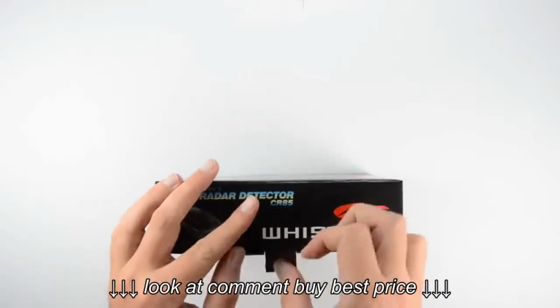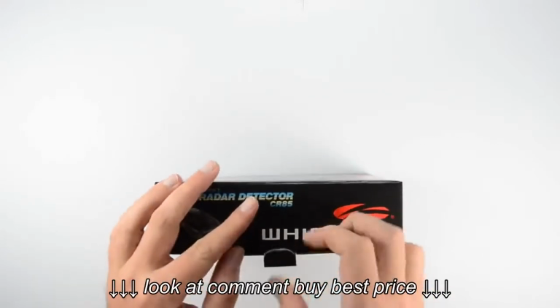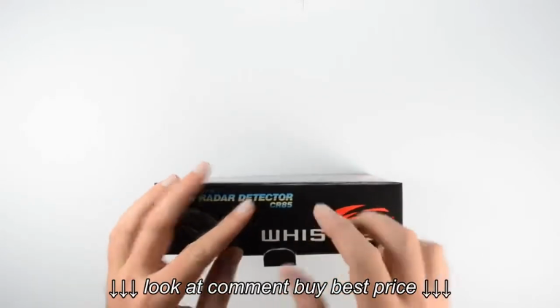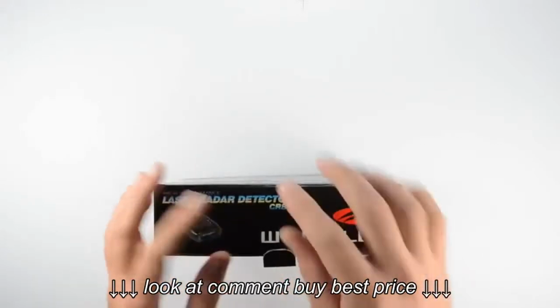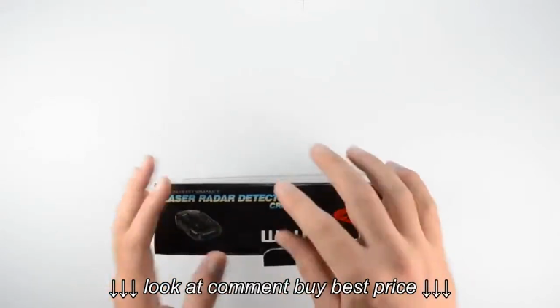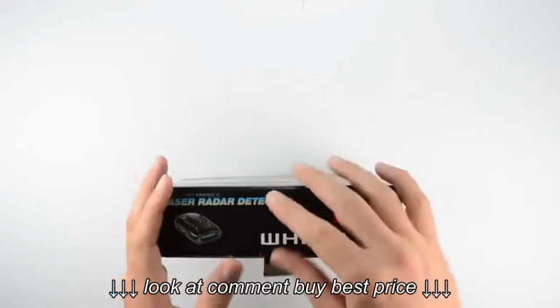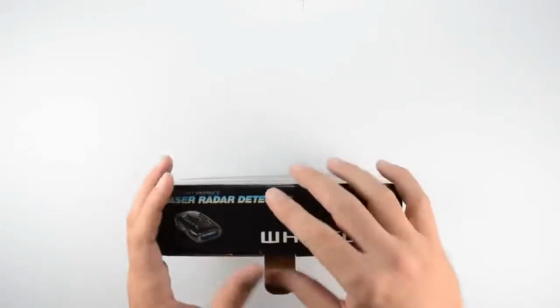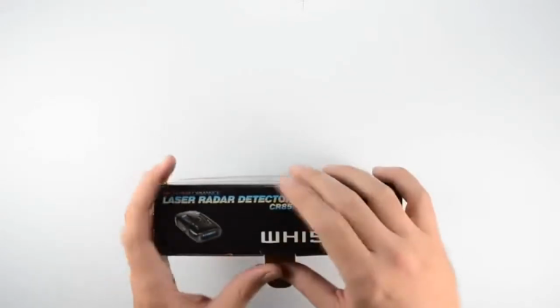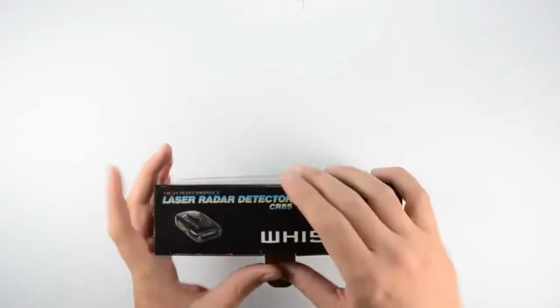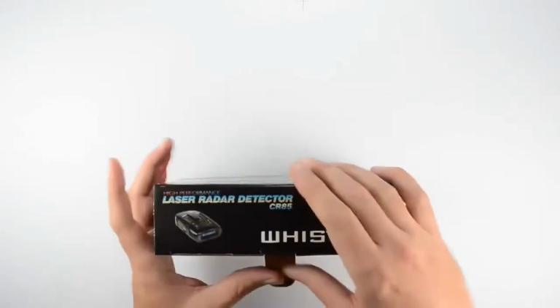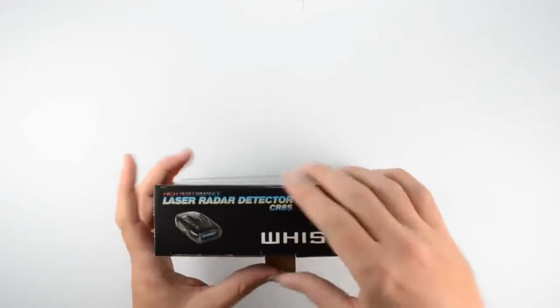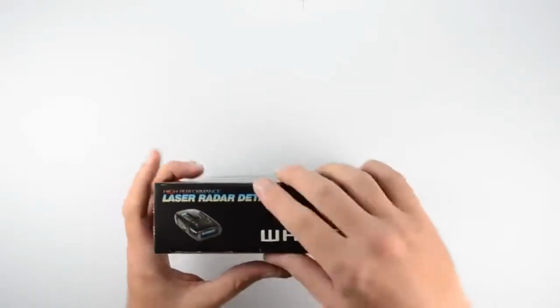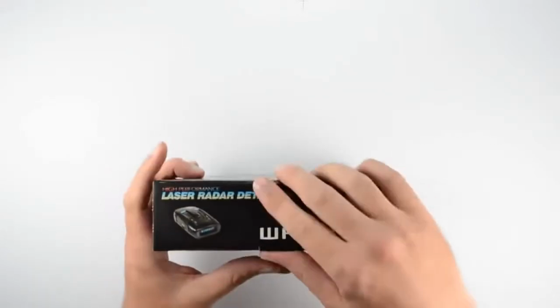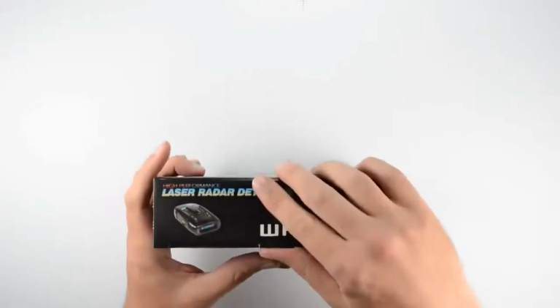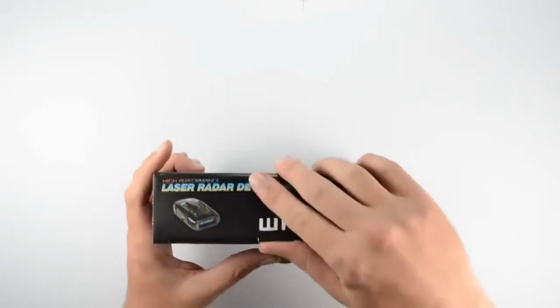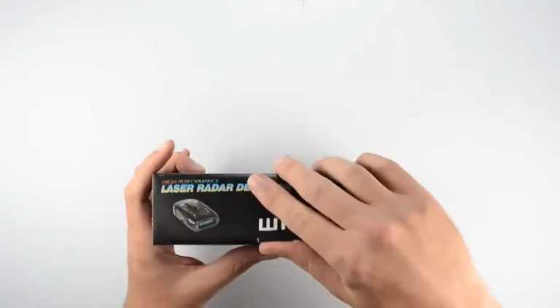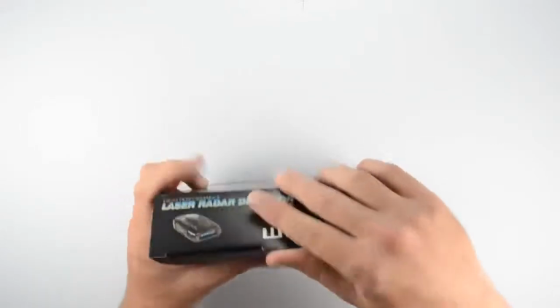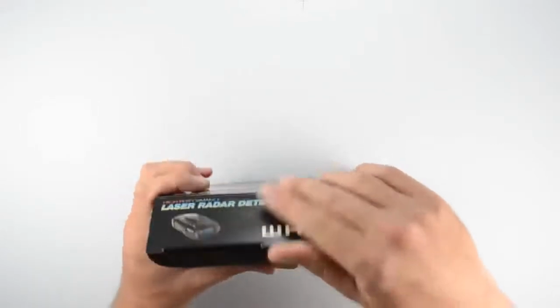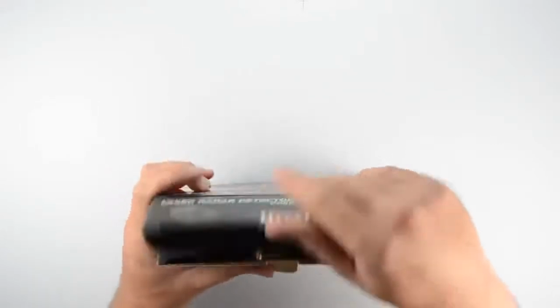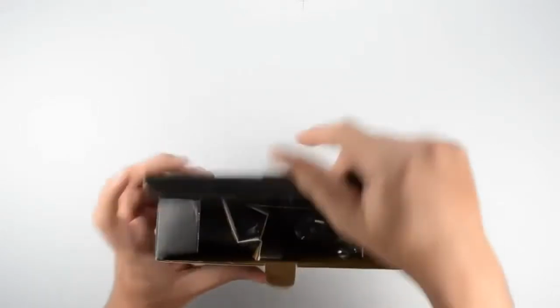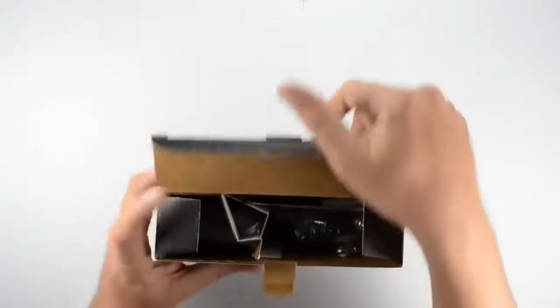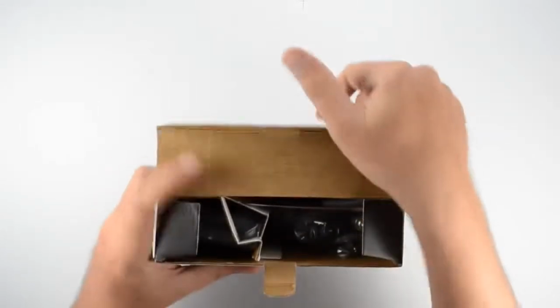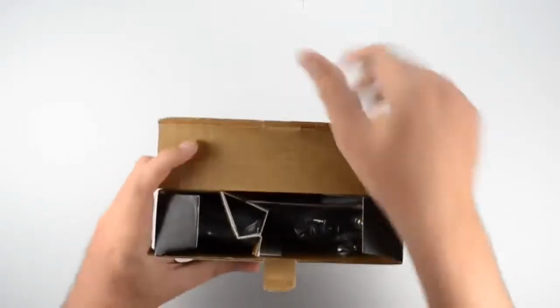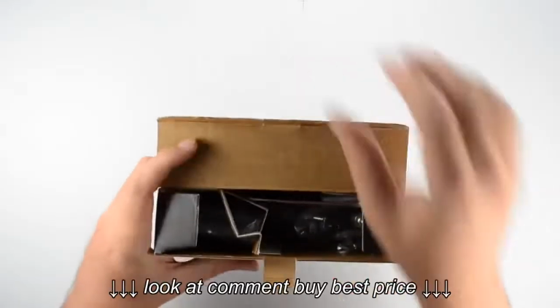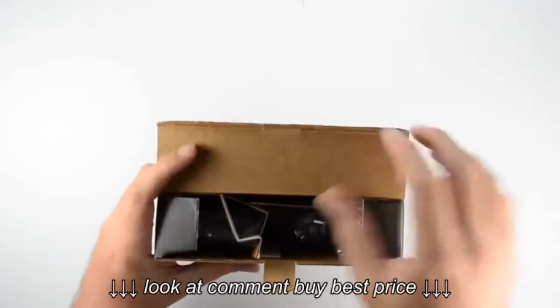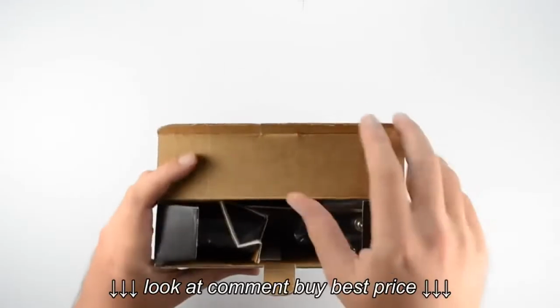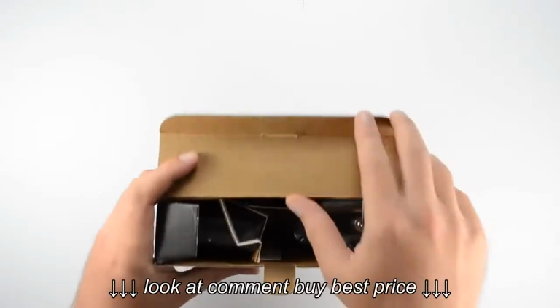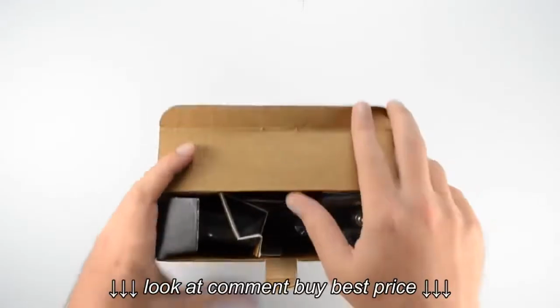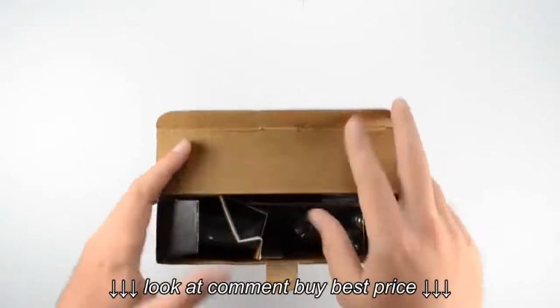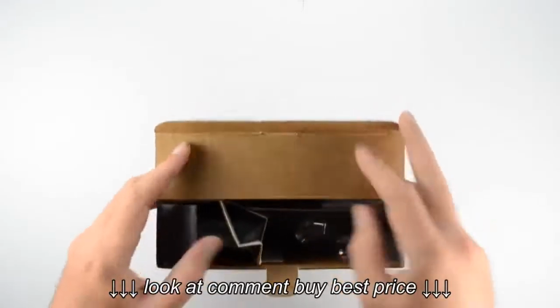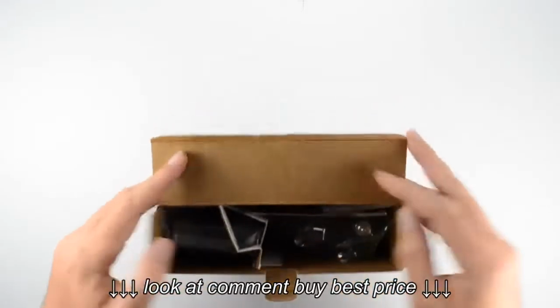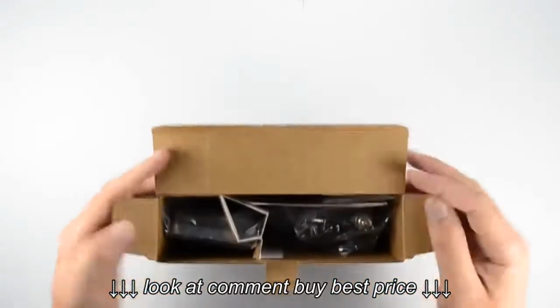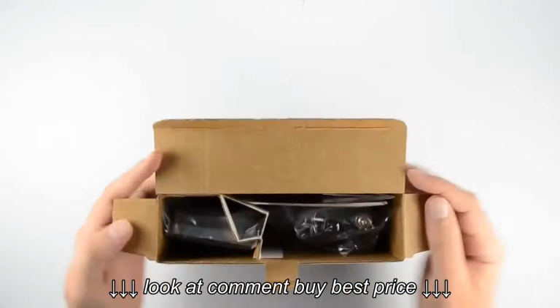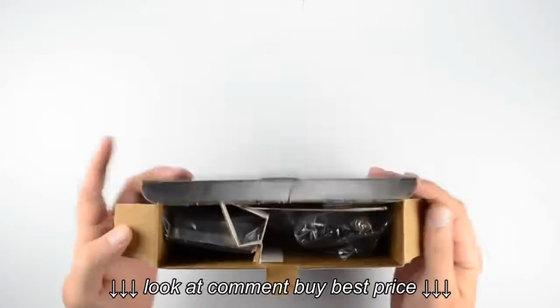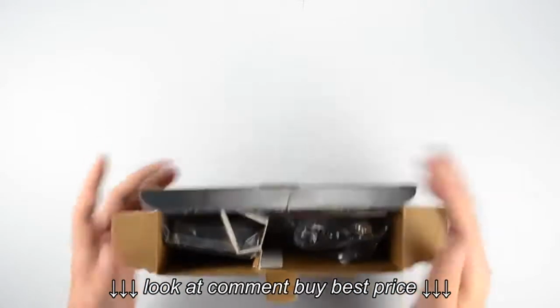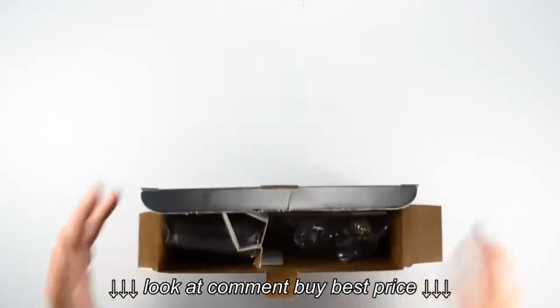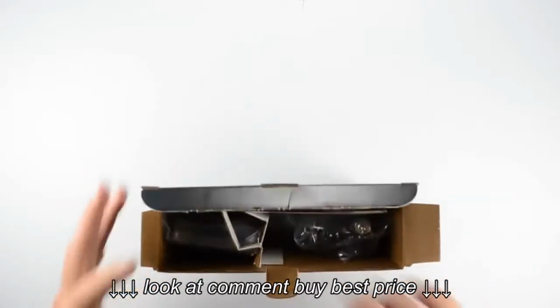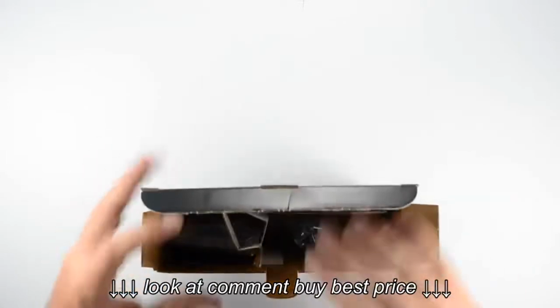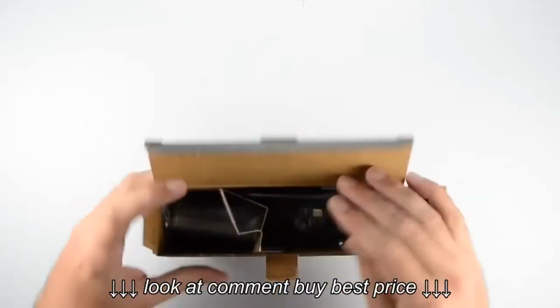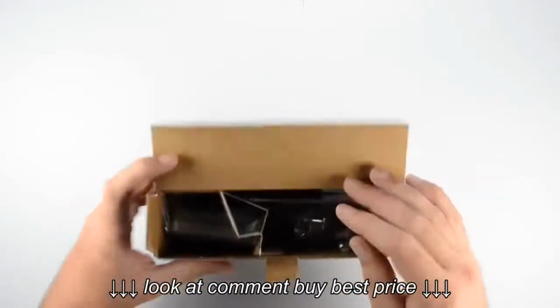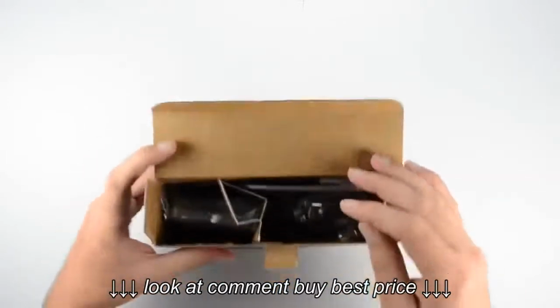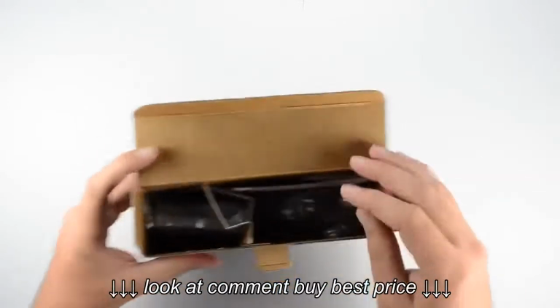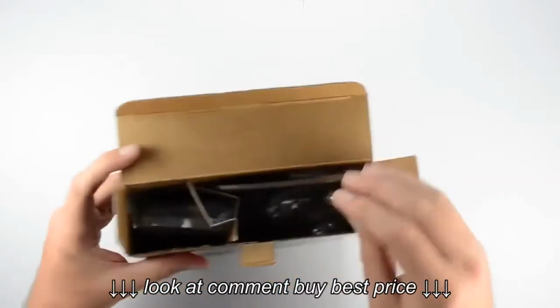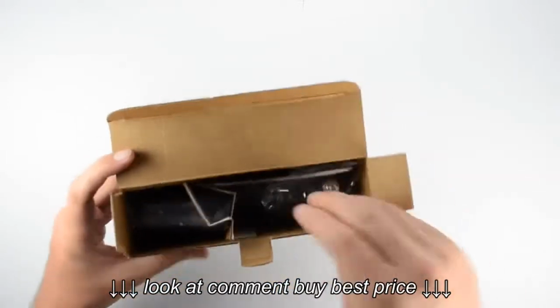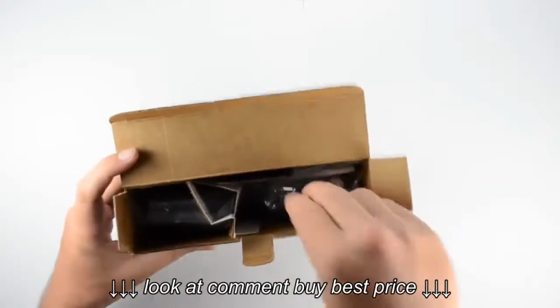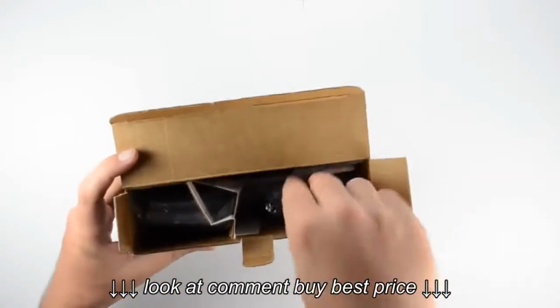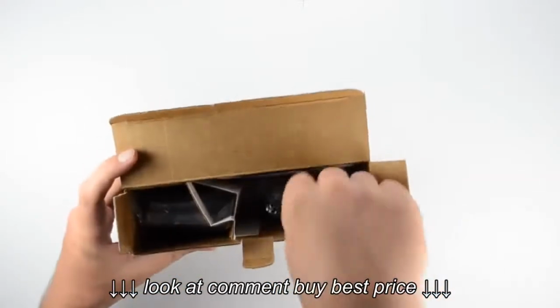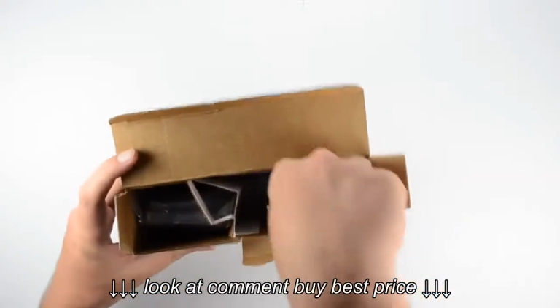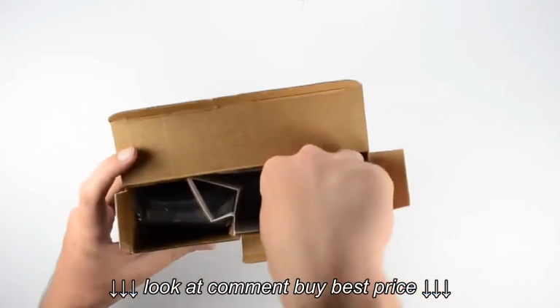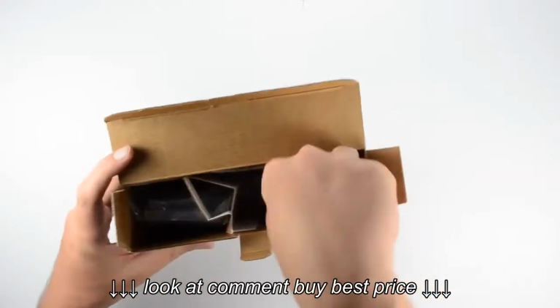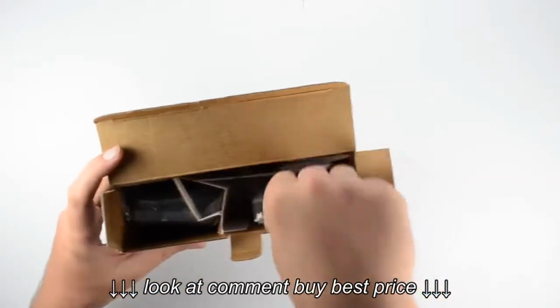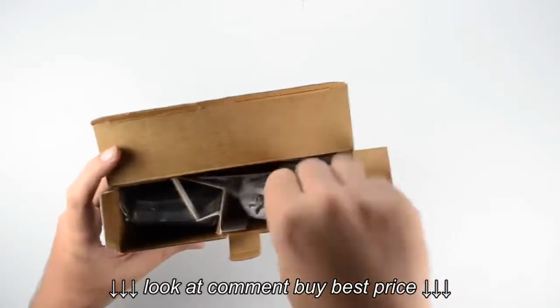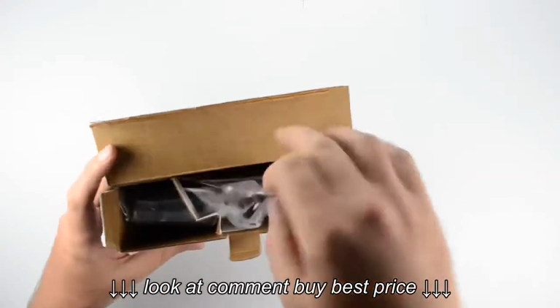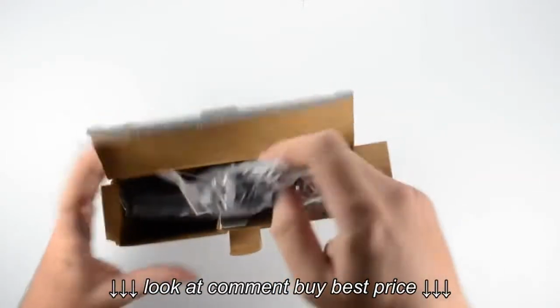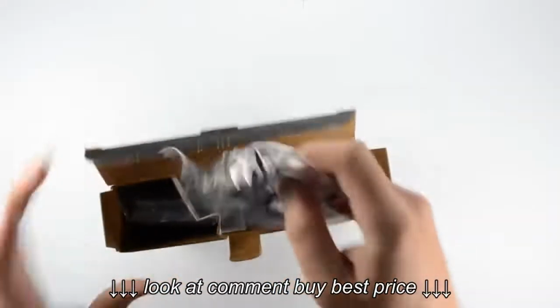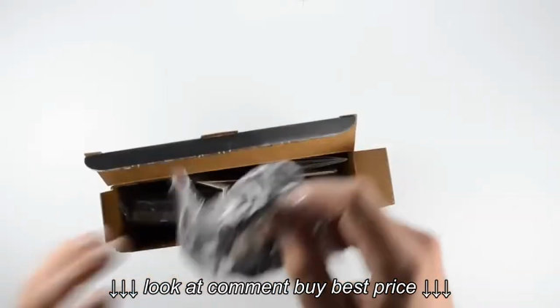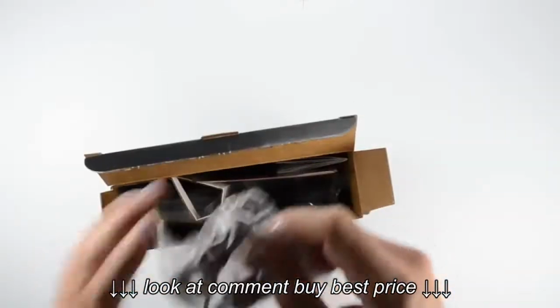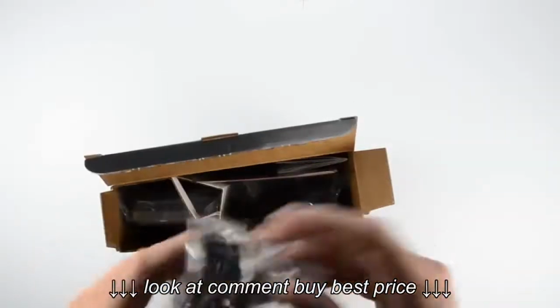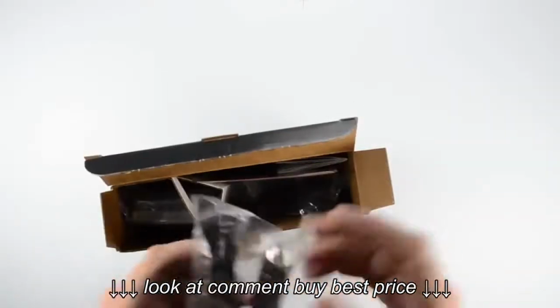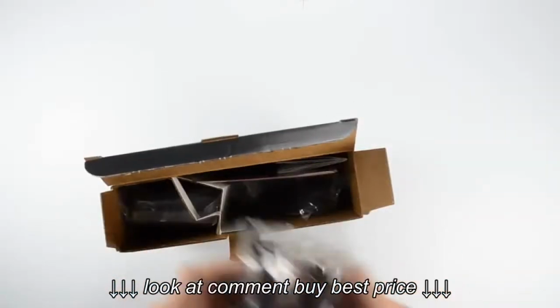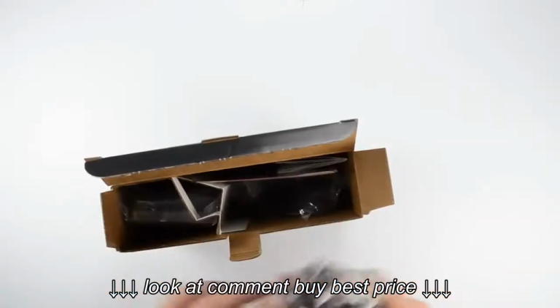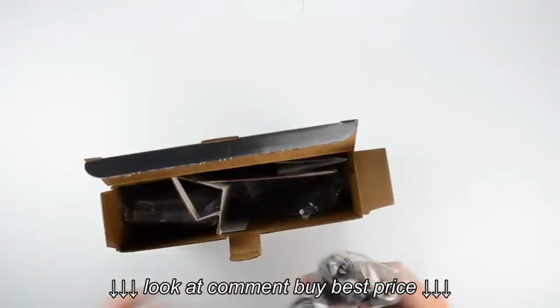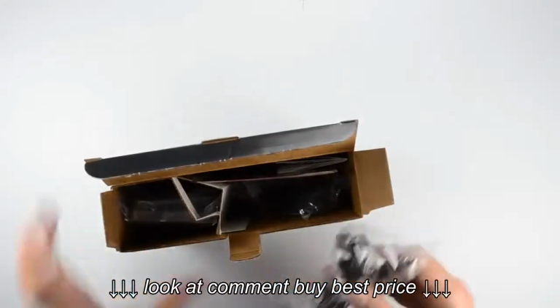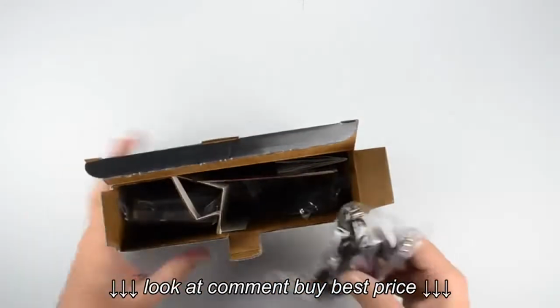Let's go ahead and open it up and see what's inside. We'll just pull this tab open here — the box opens up. Let's go ahead and take a look at the accessories that are included.